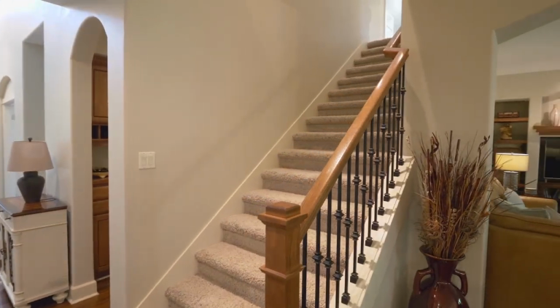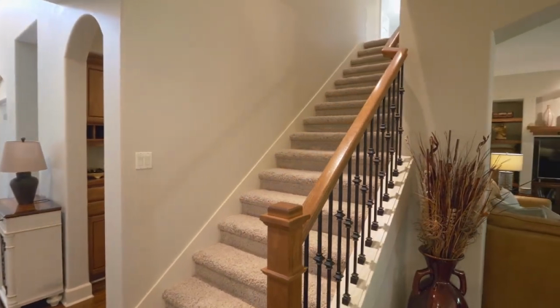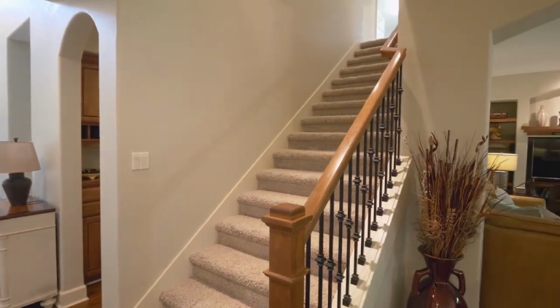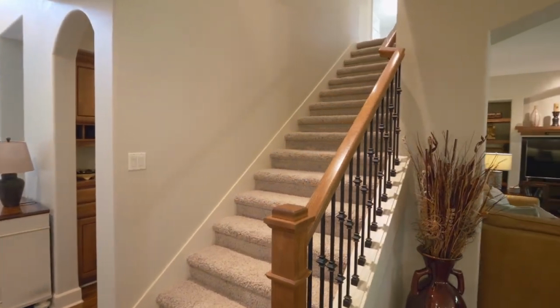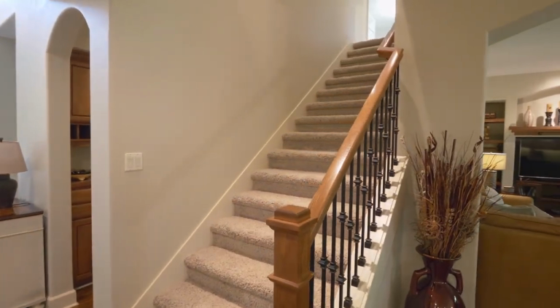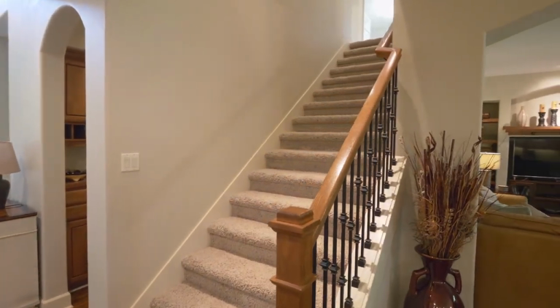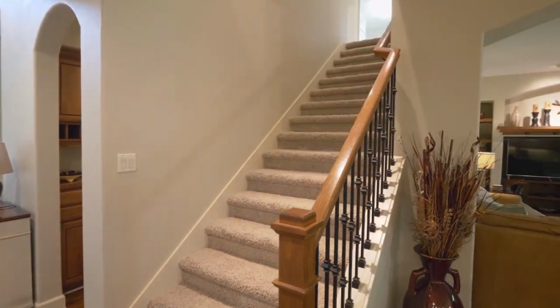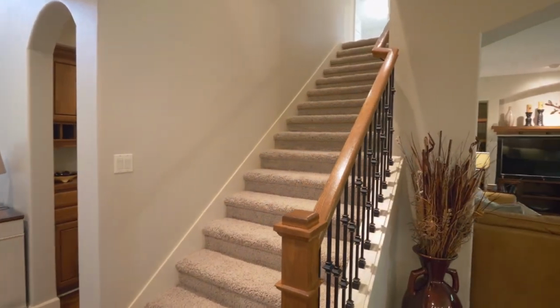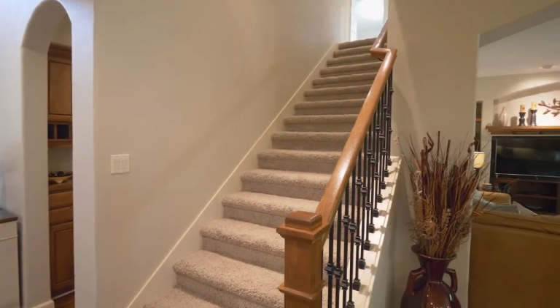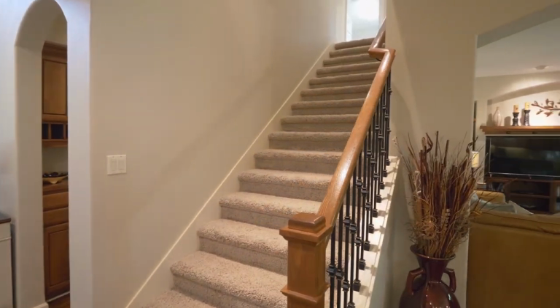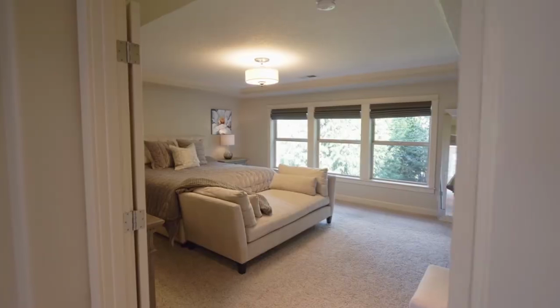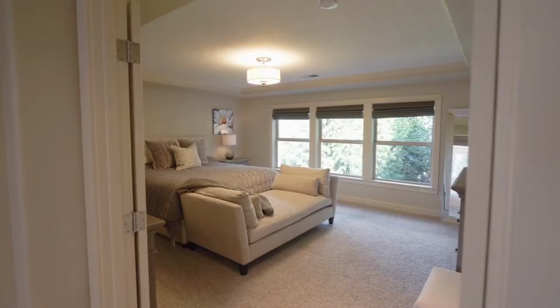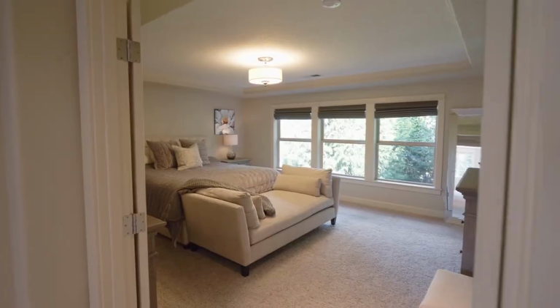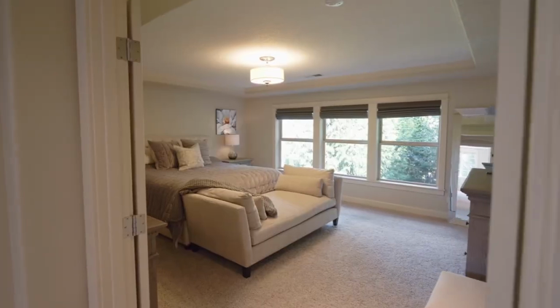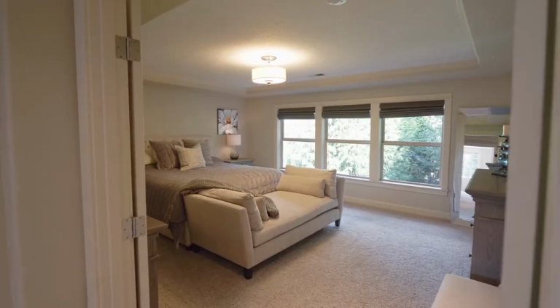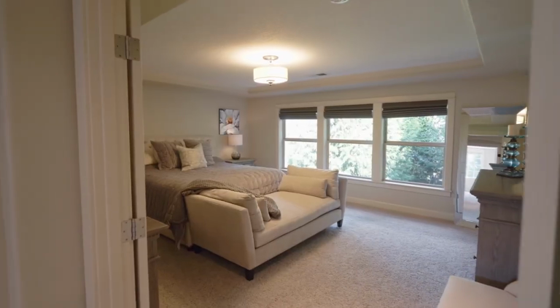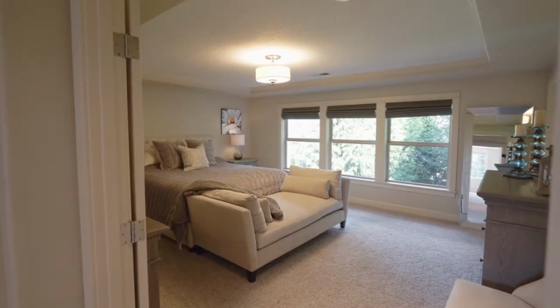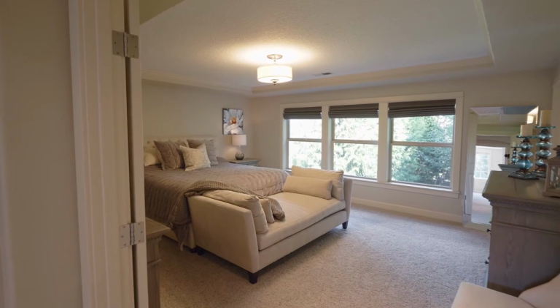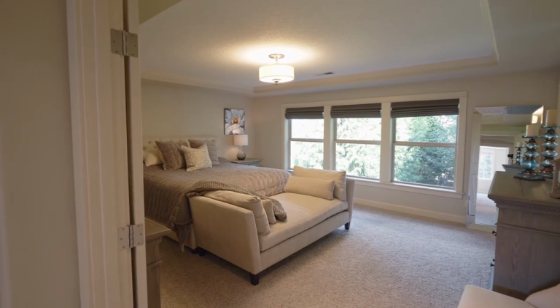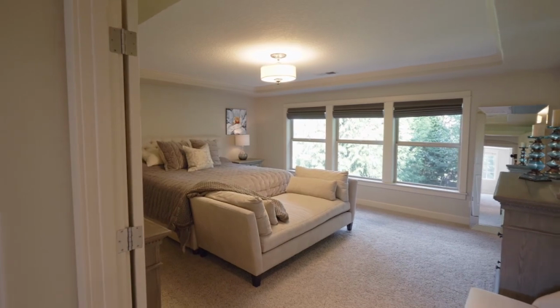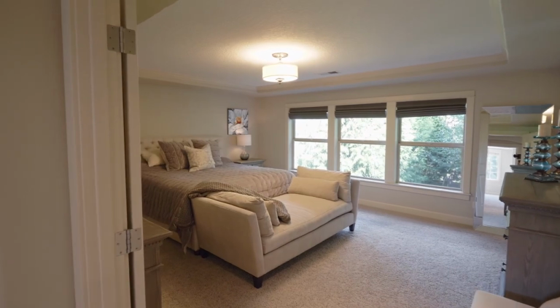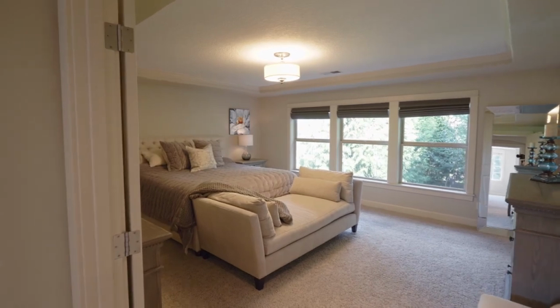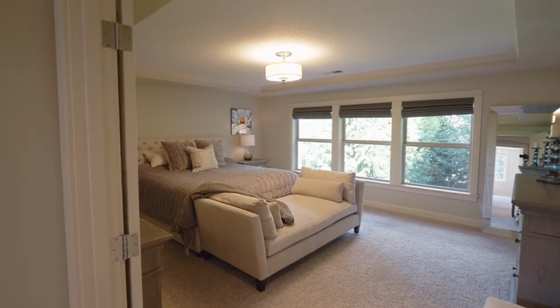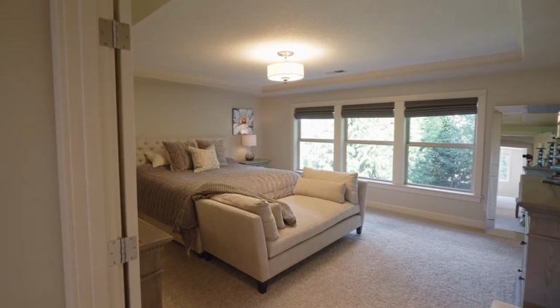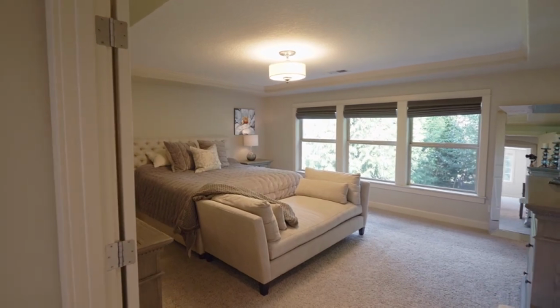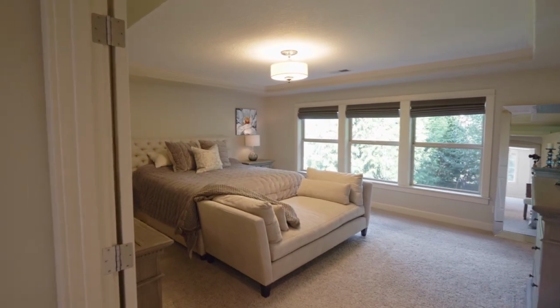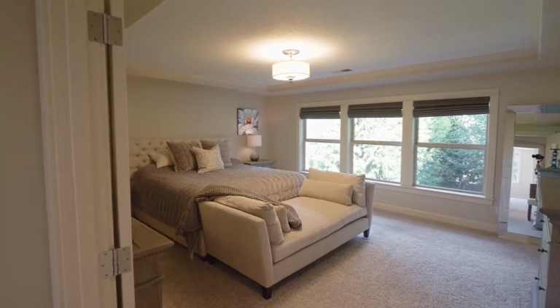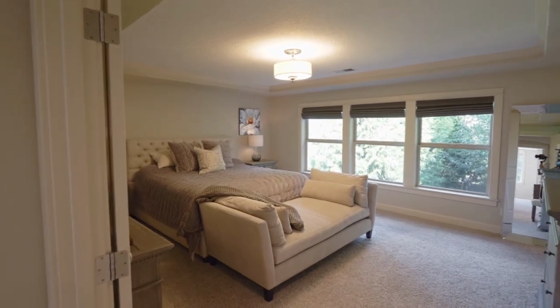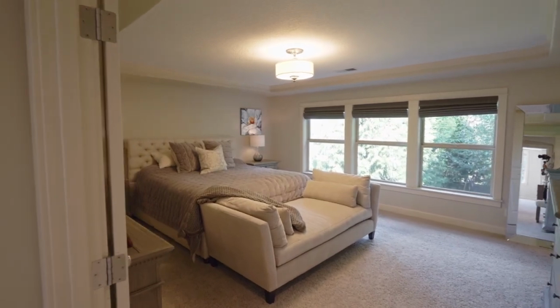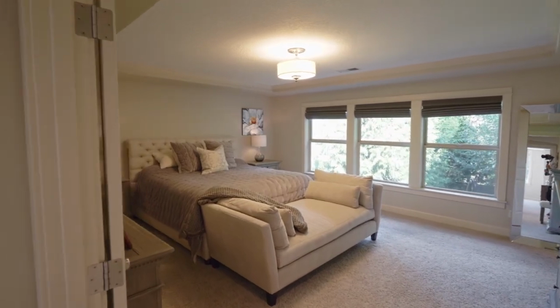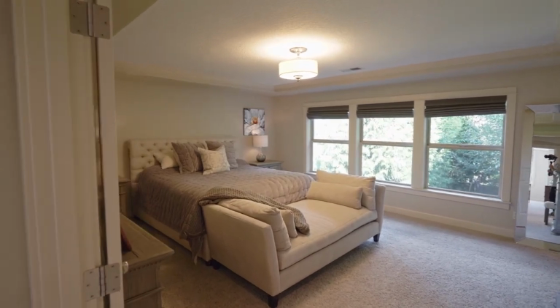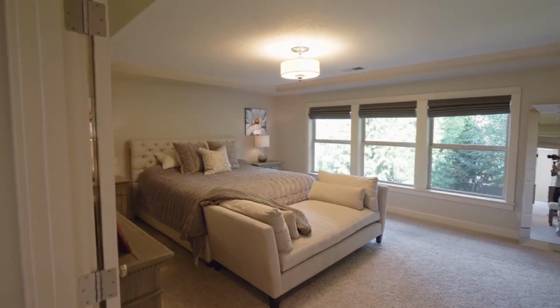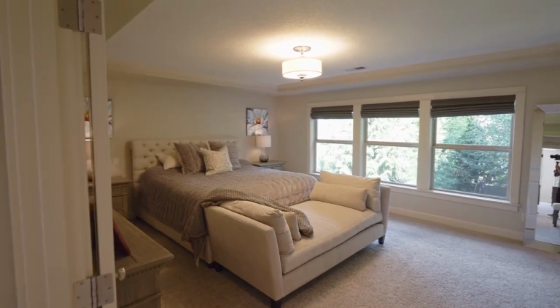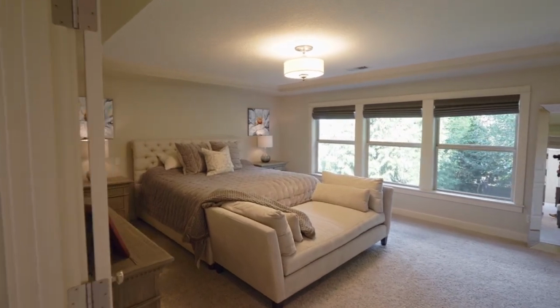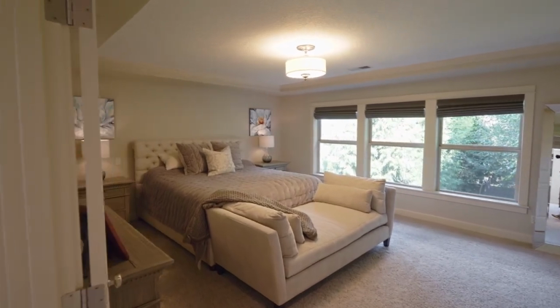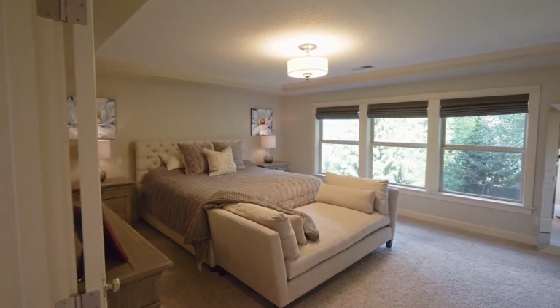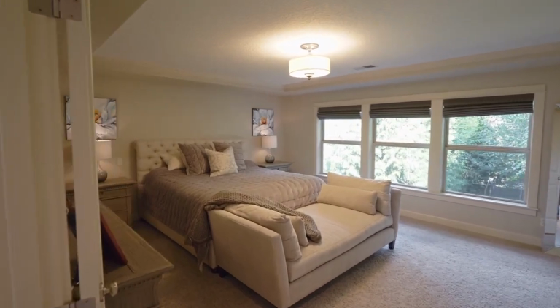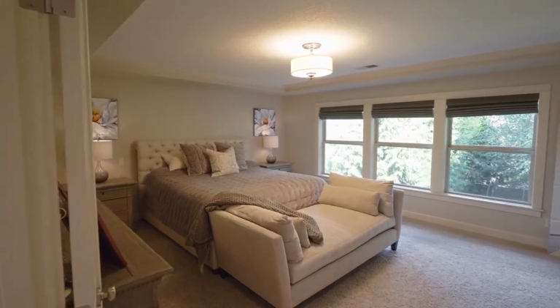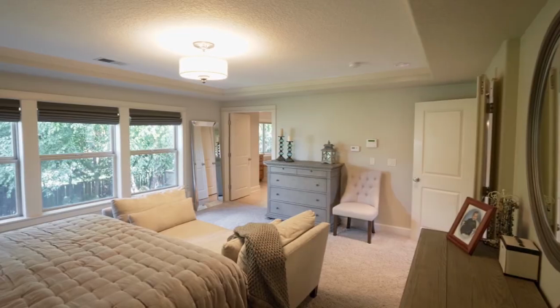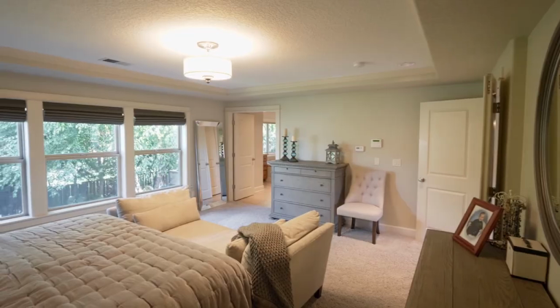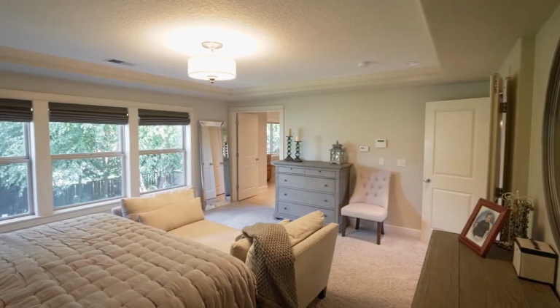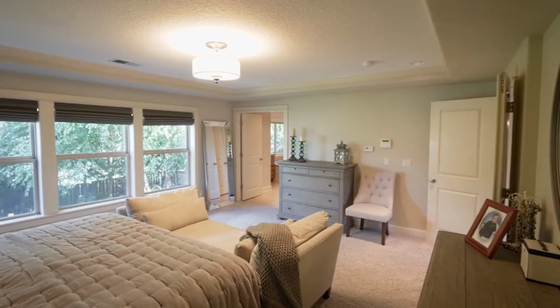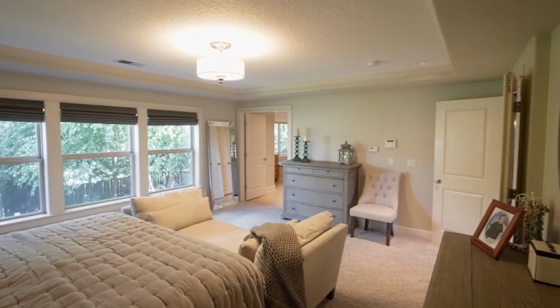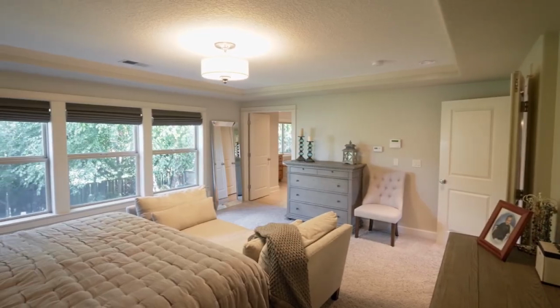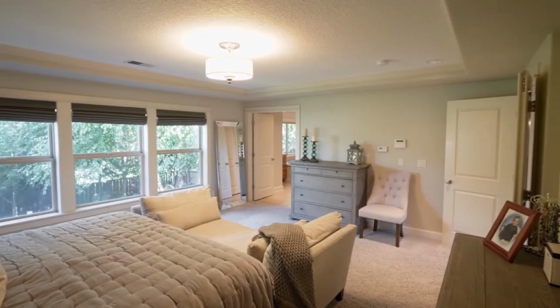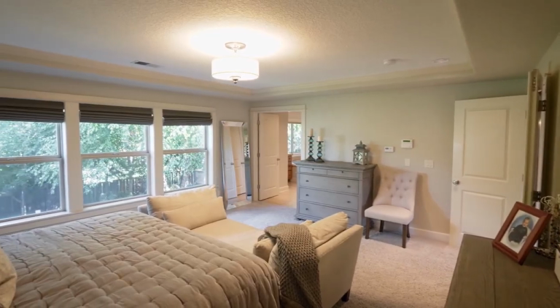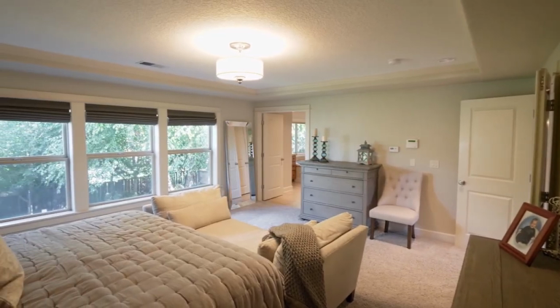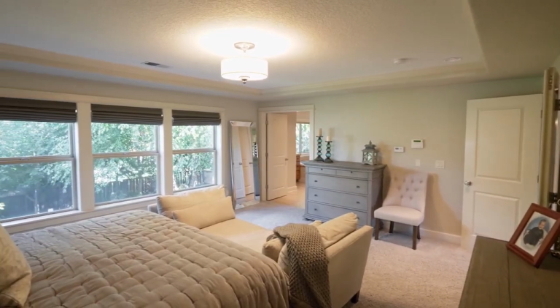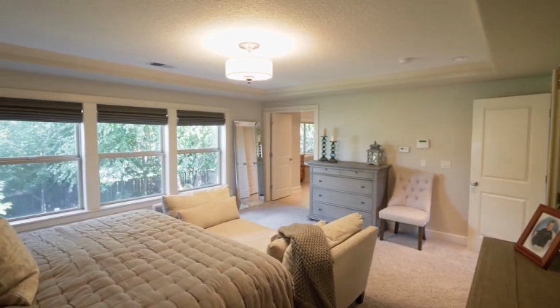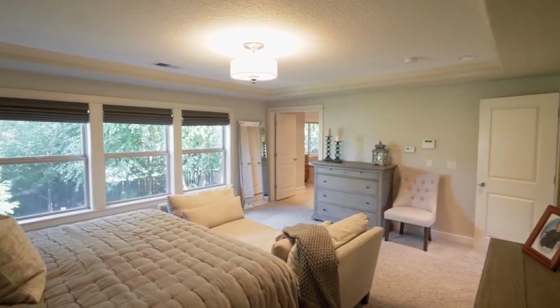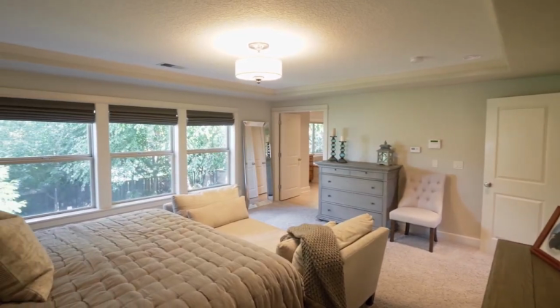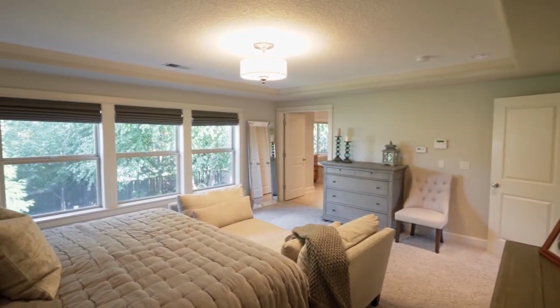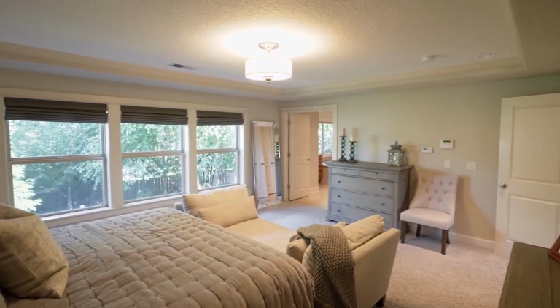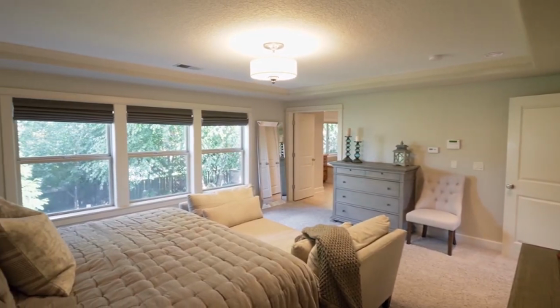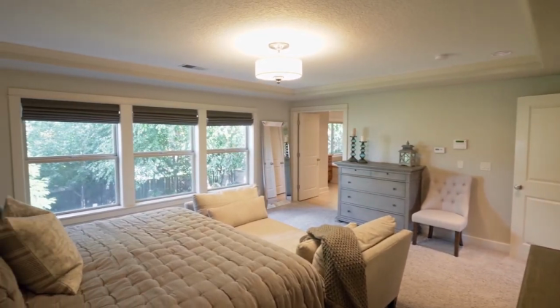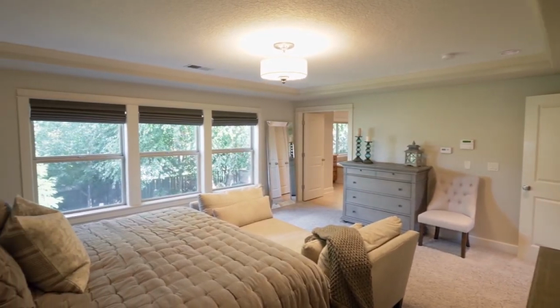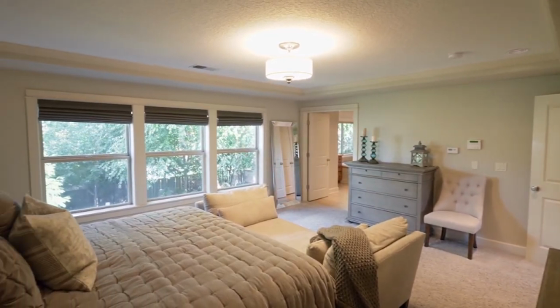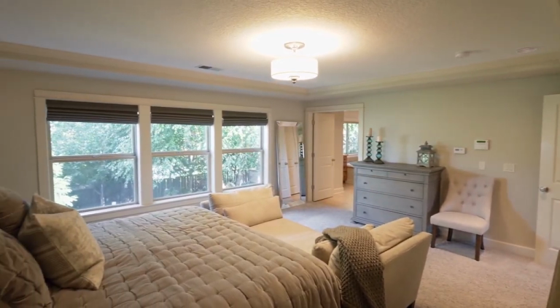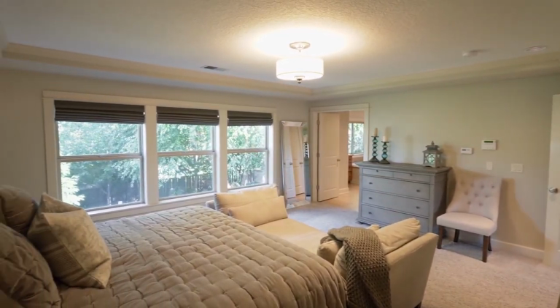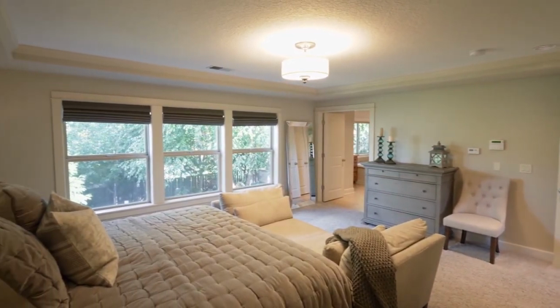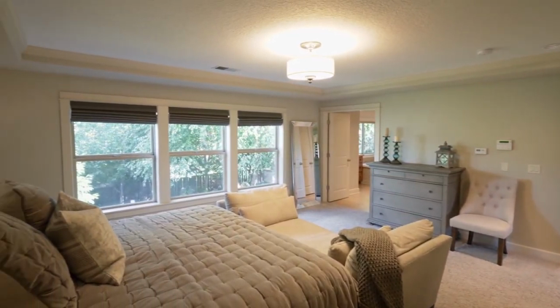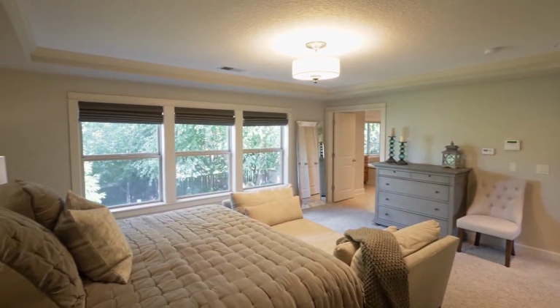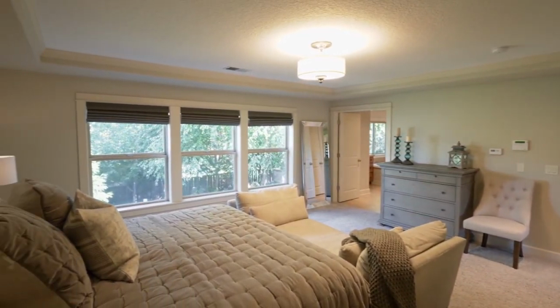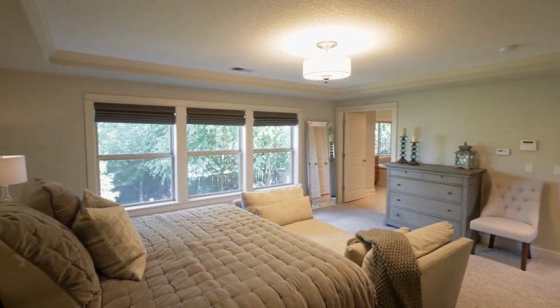On the upper level, a generous-sized master suite has a wall of windows looking out over the private yard.